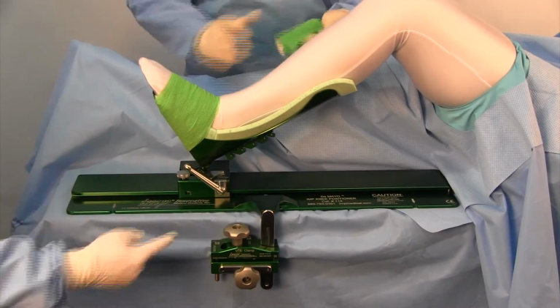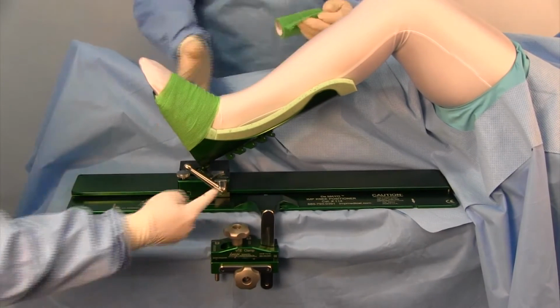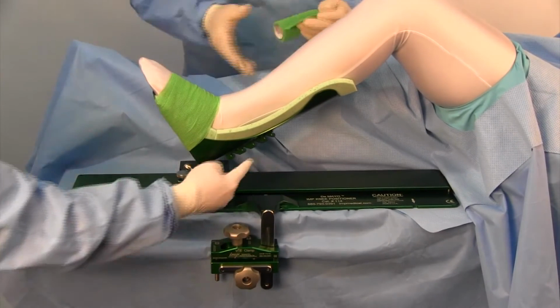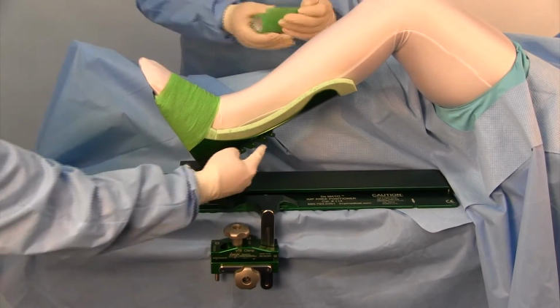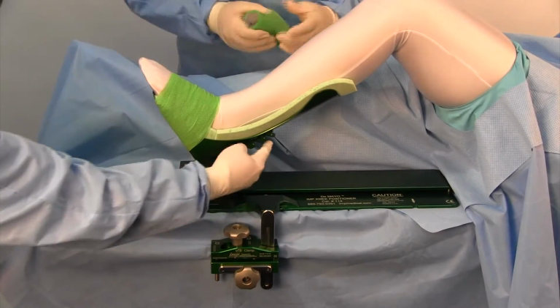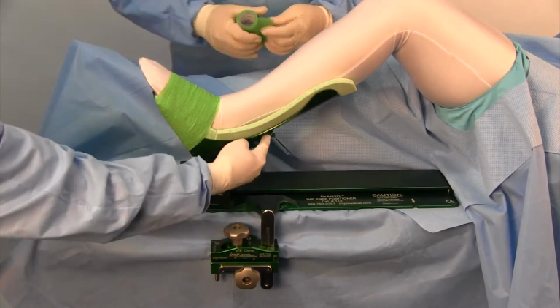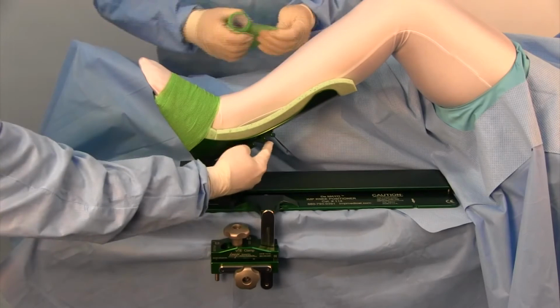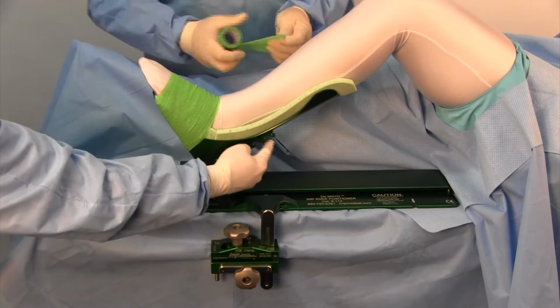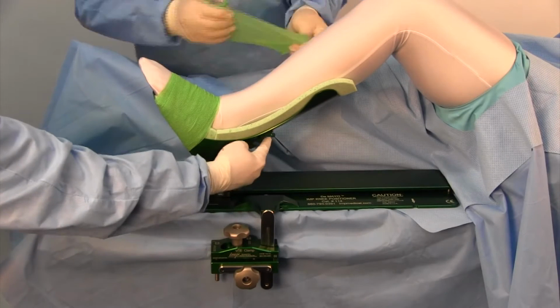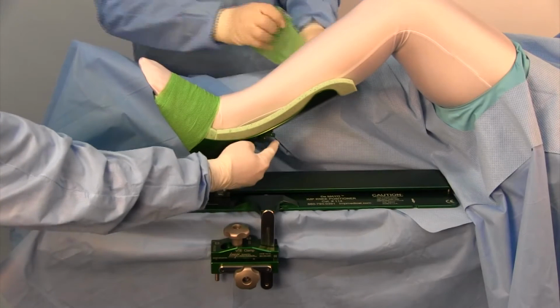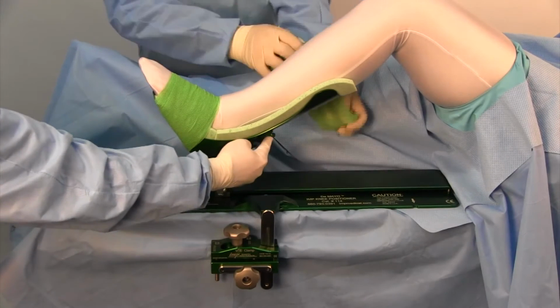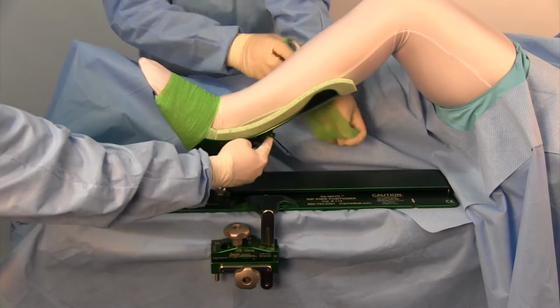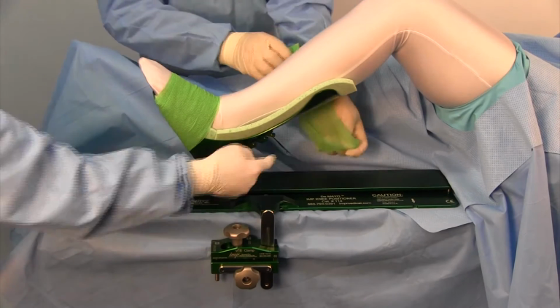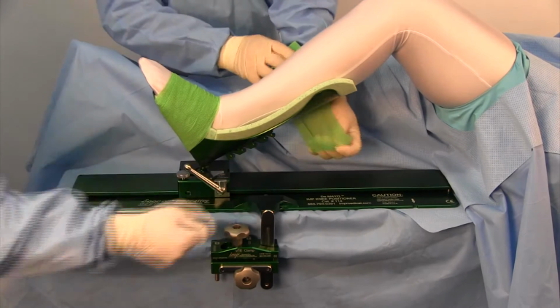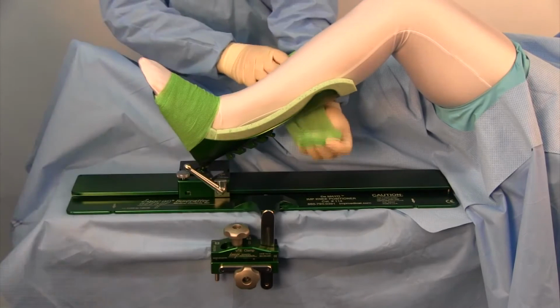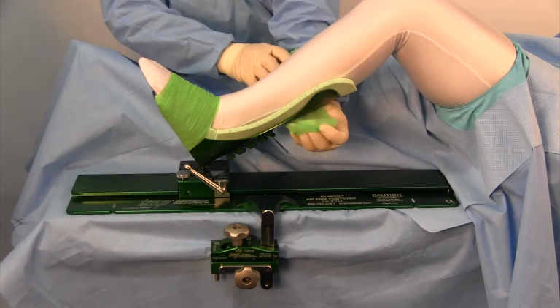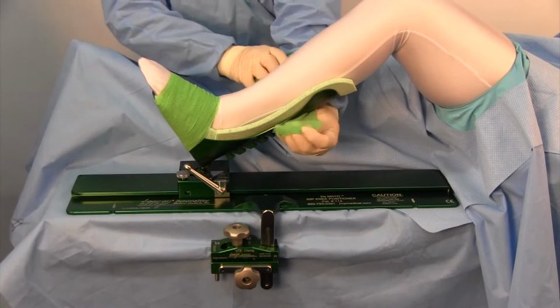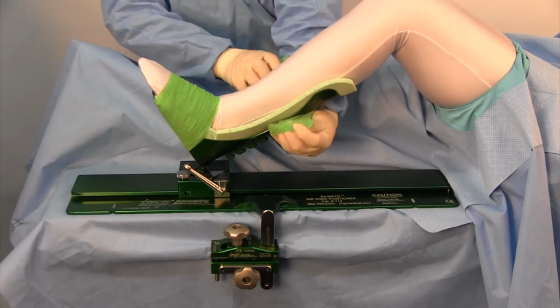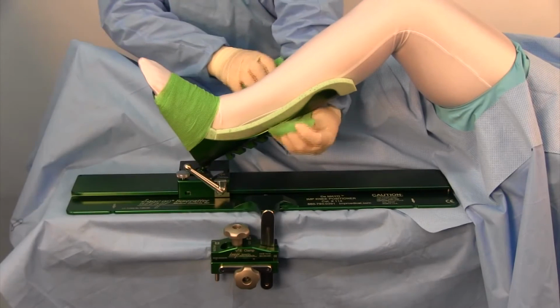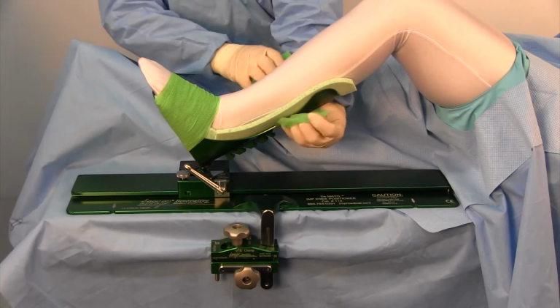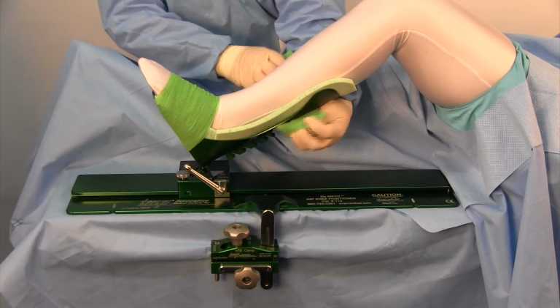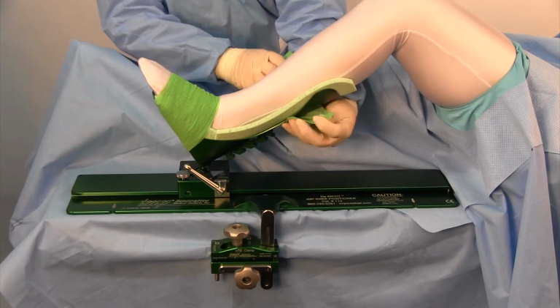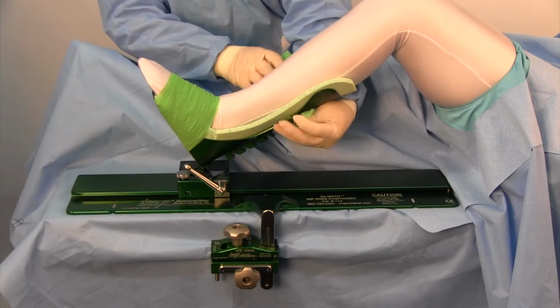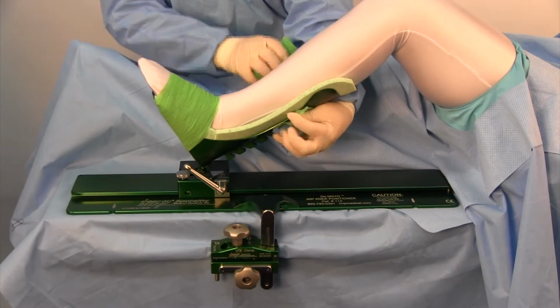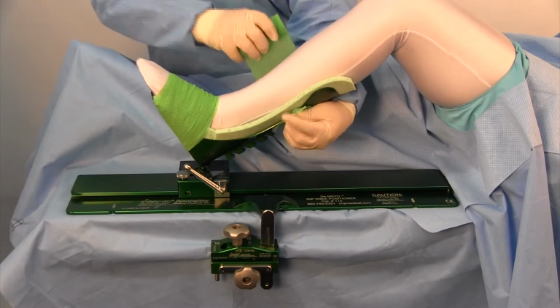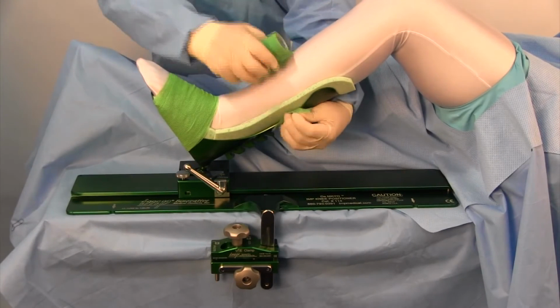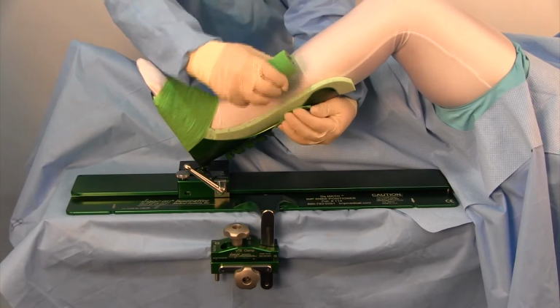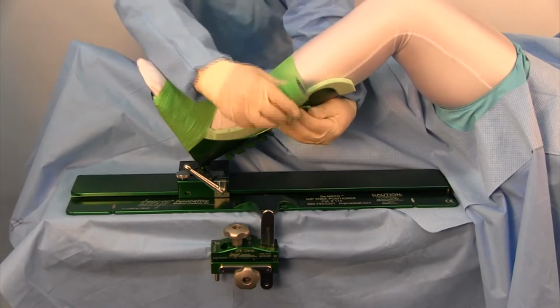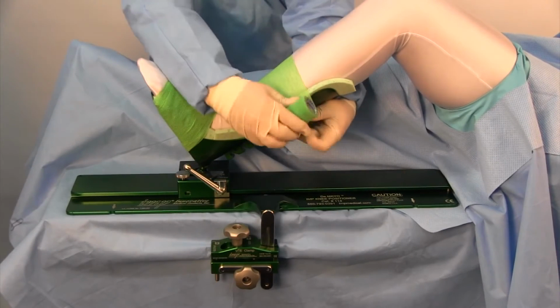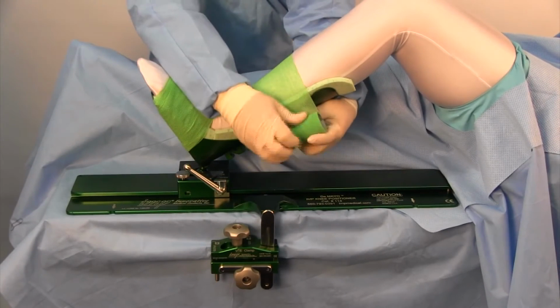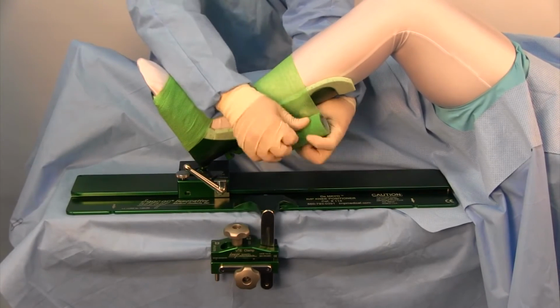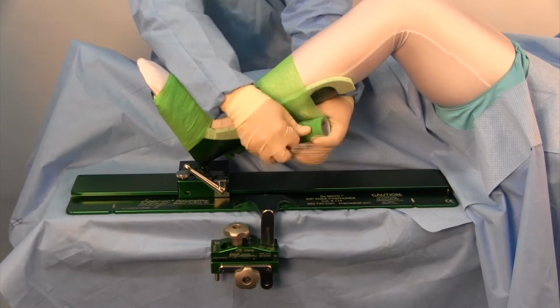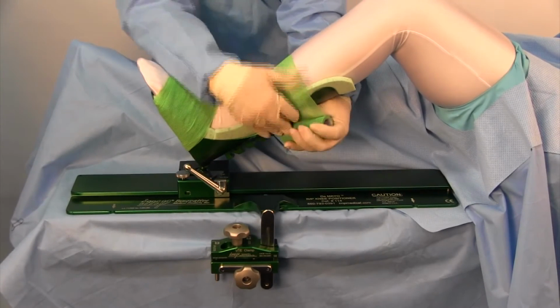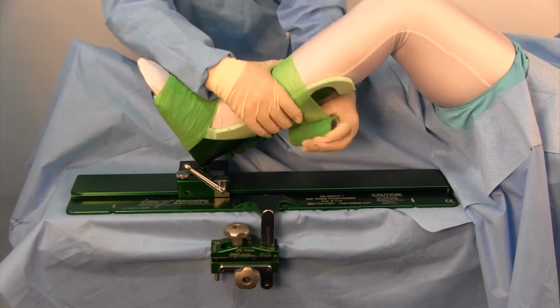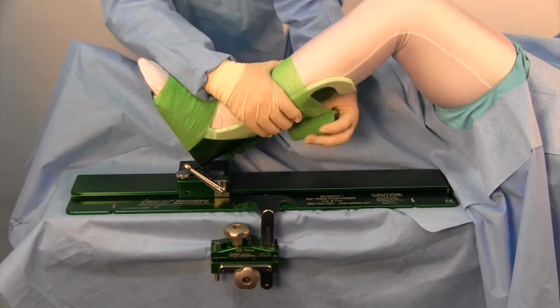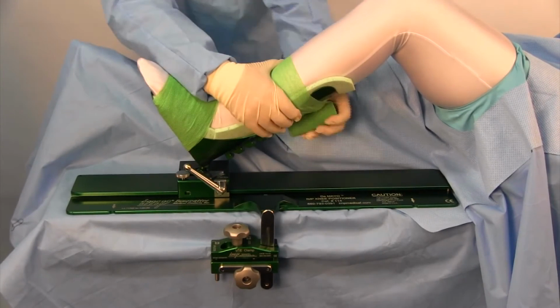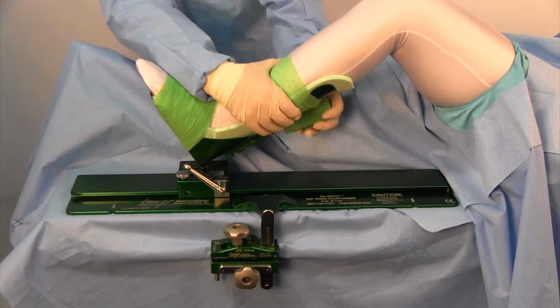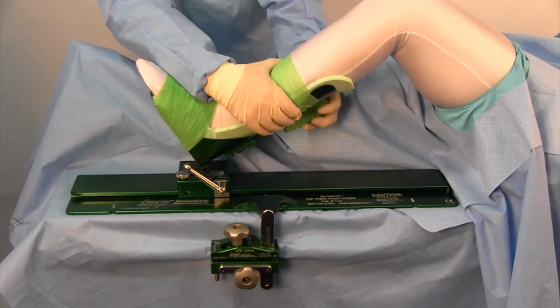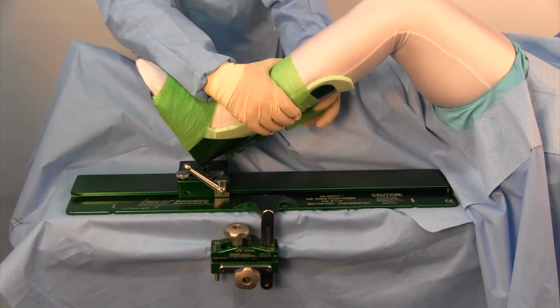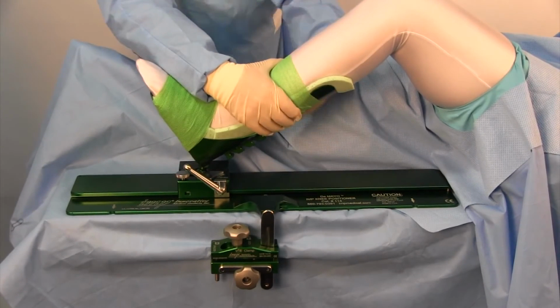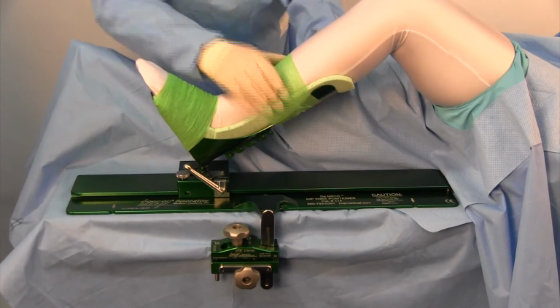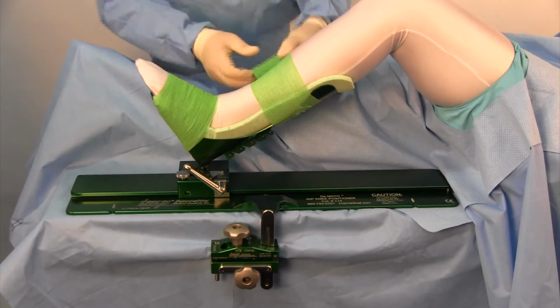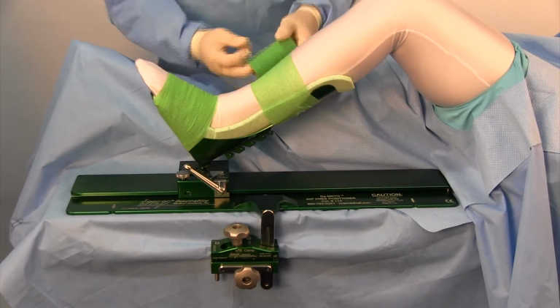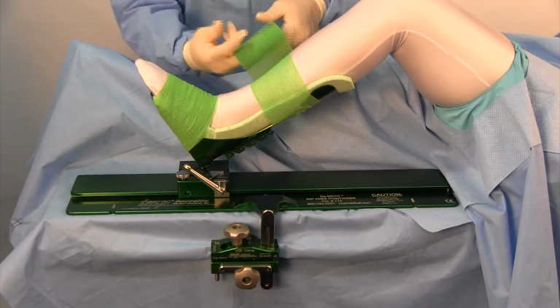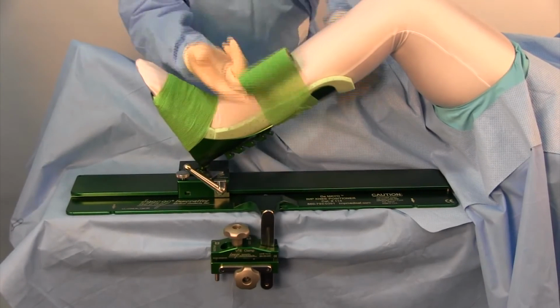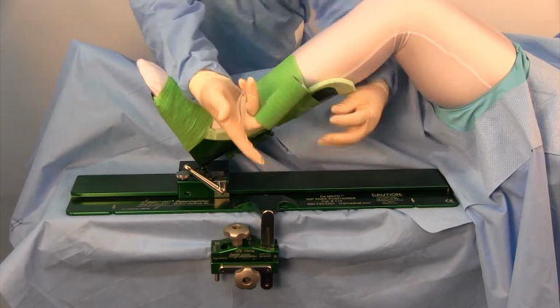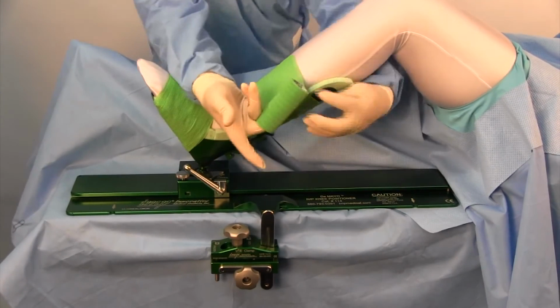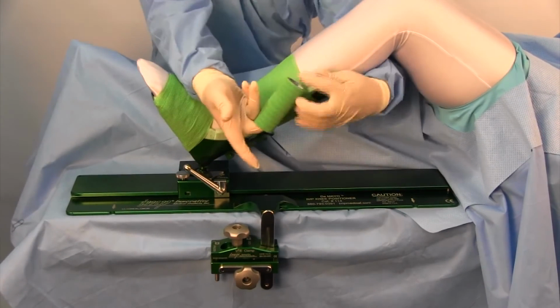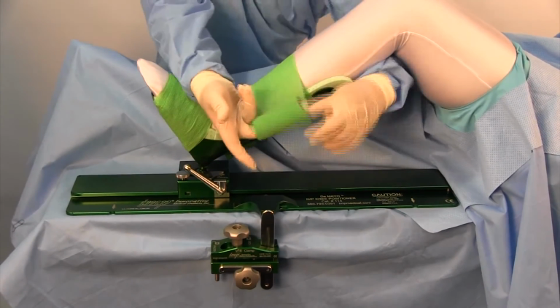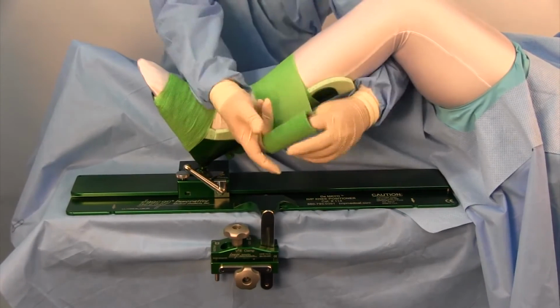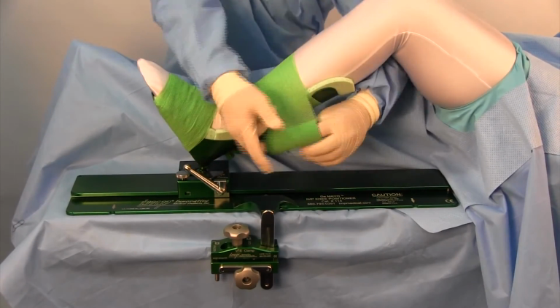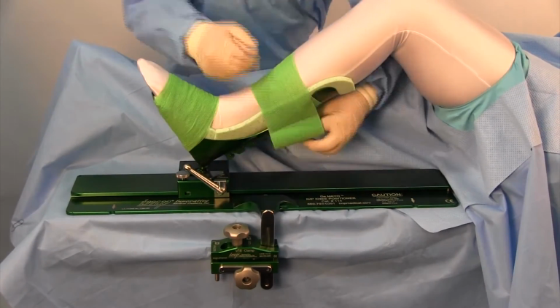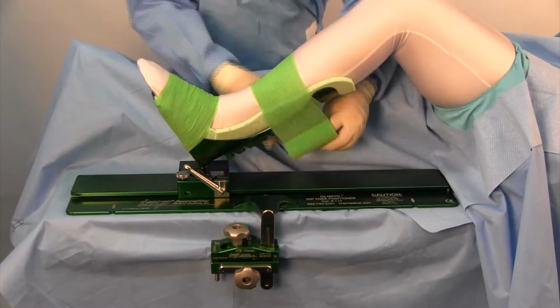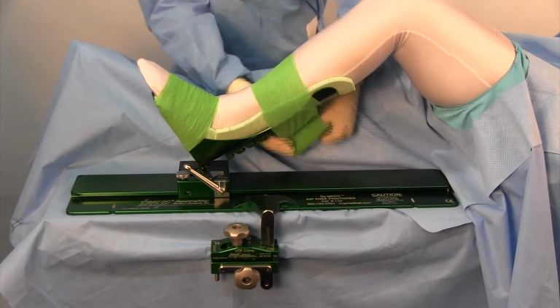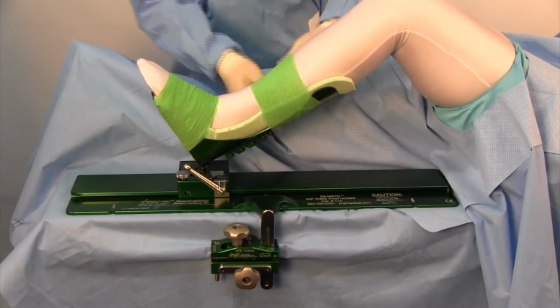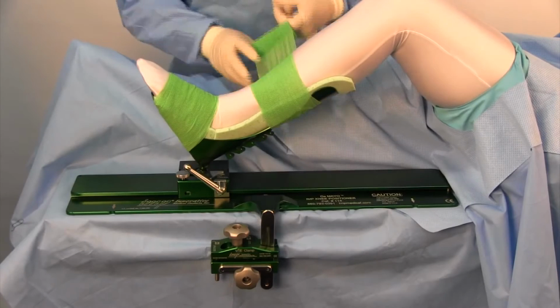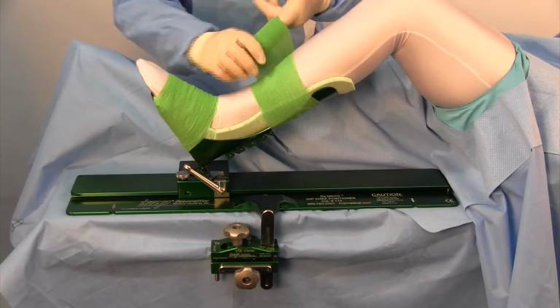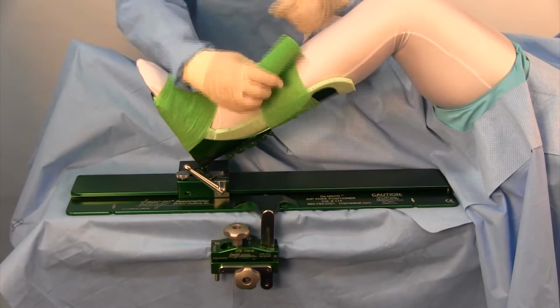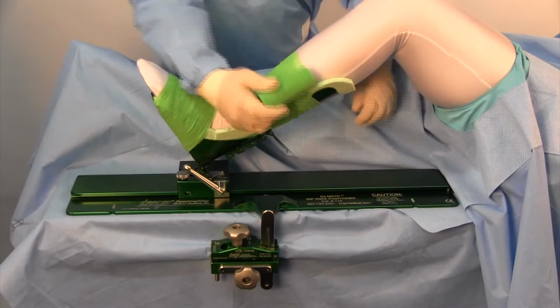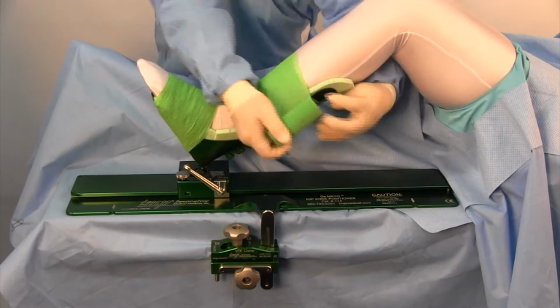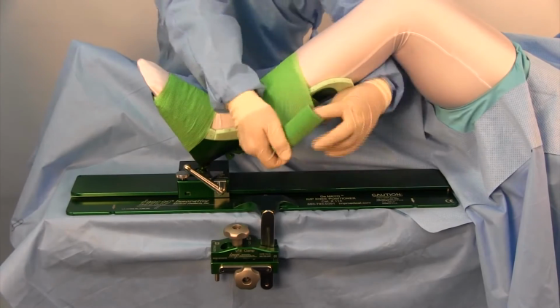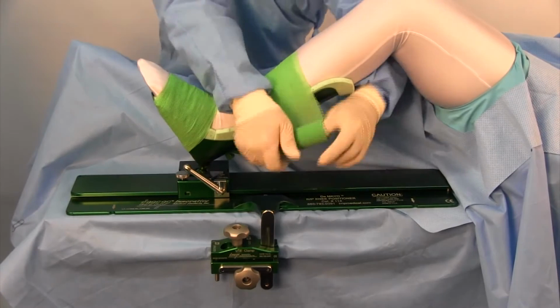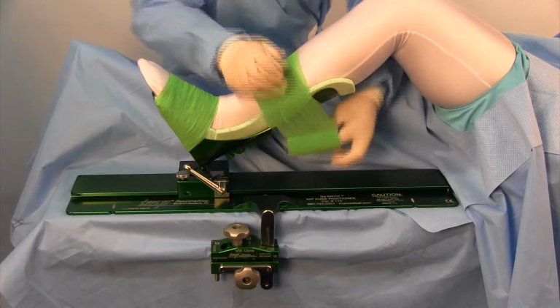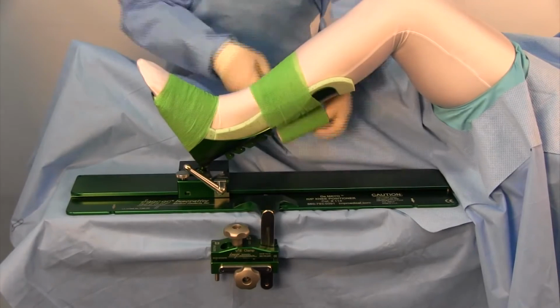Then wrap the calf of the patient, being careful not to cover the block on the back of the boot if you are using the distractor.